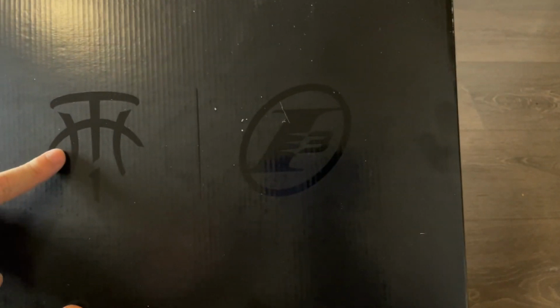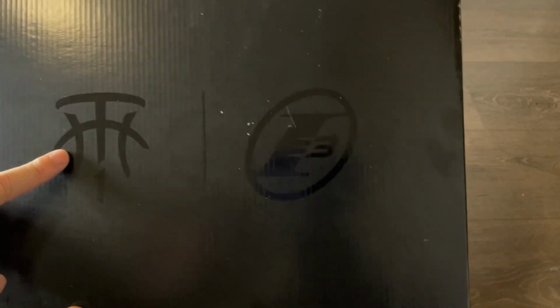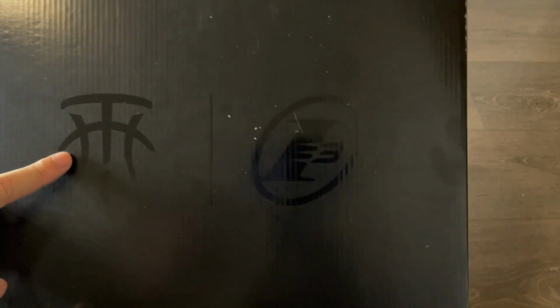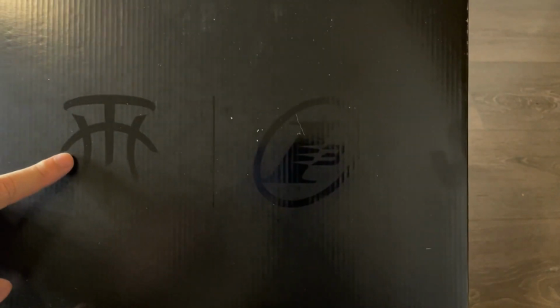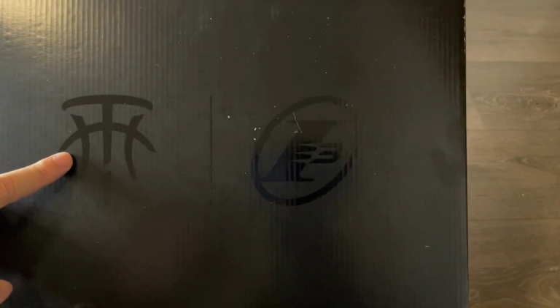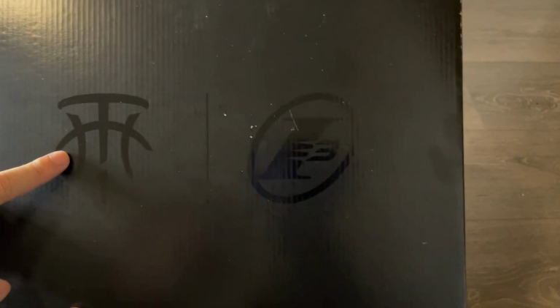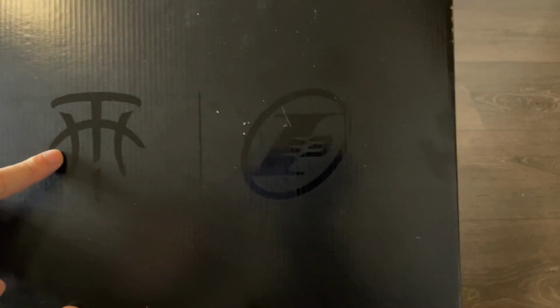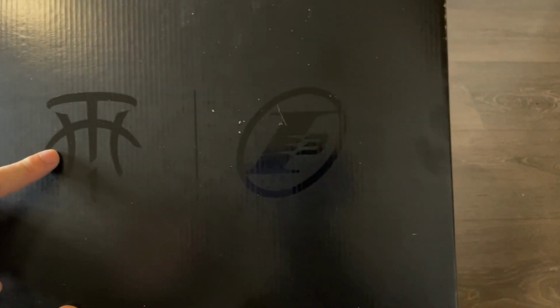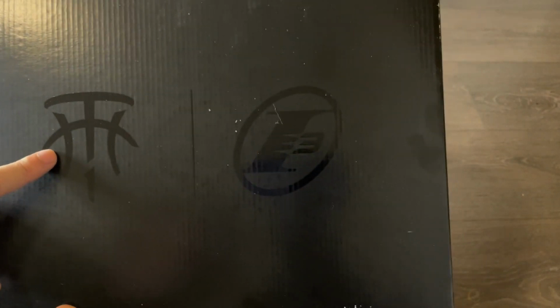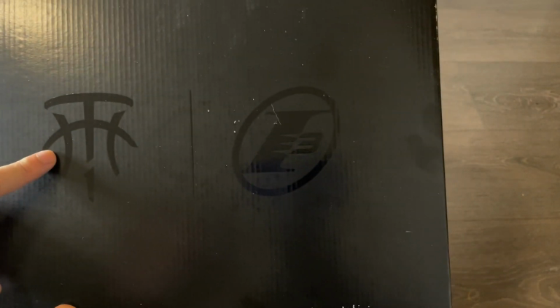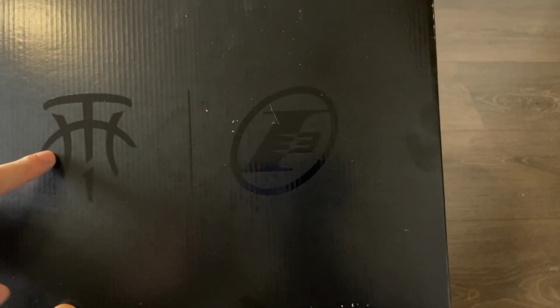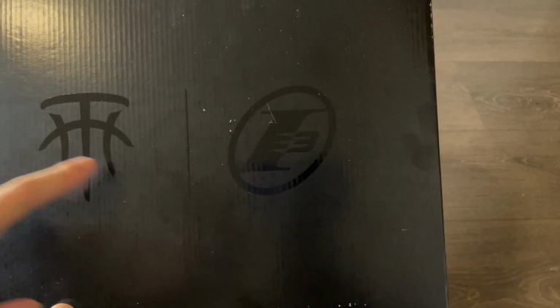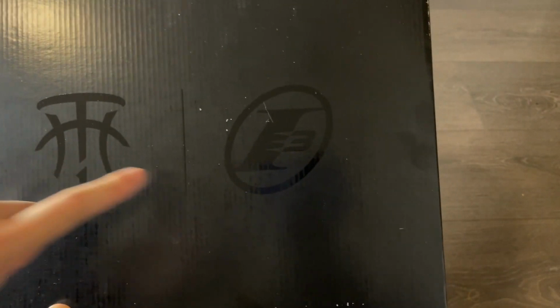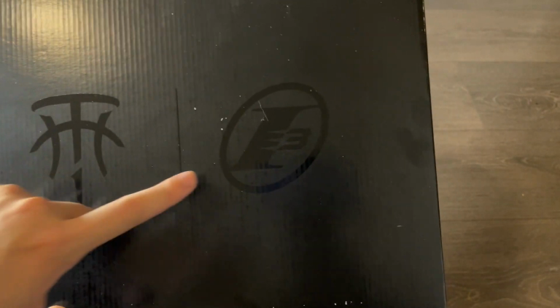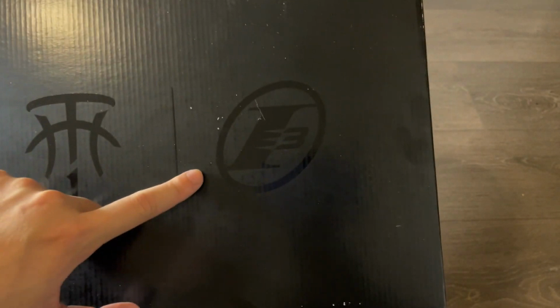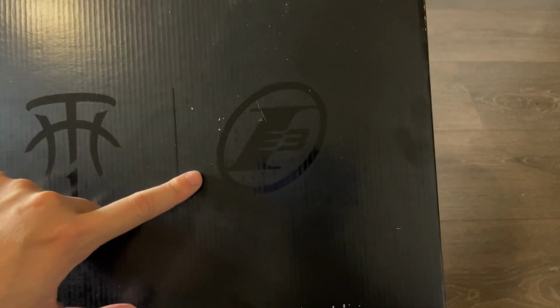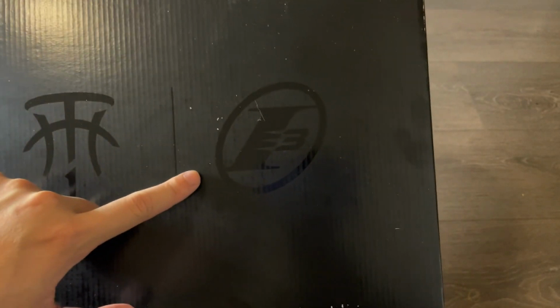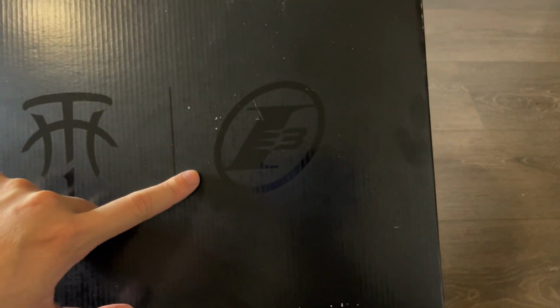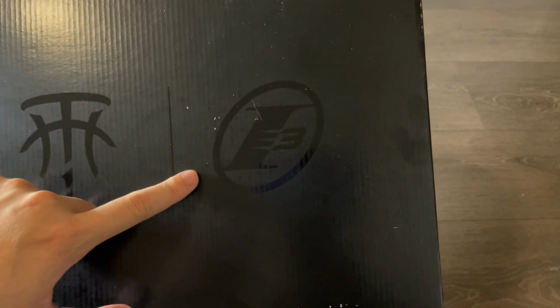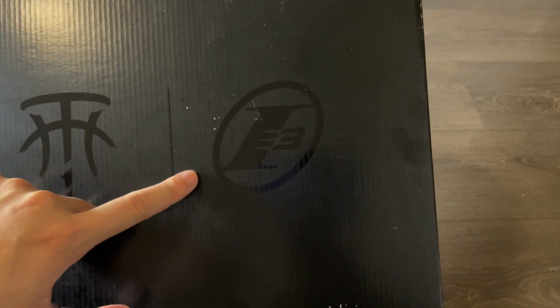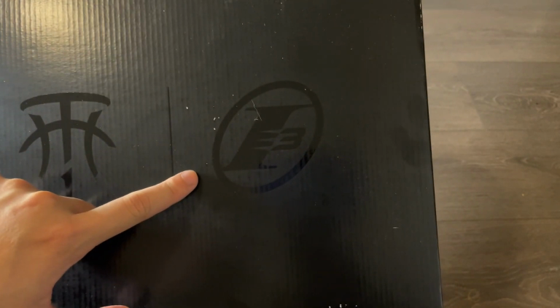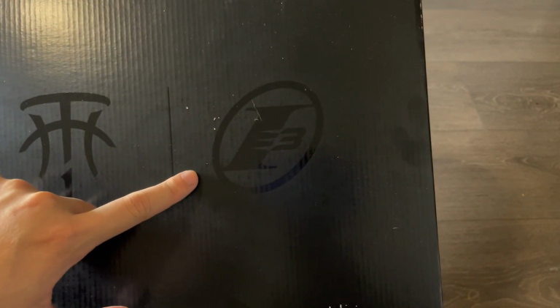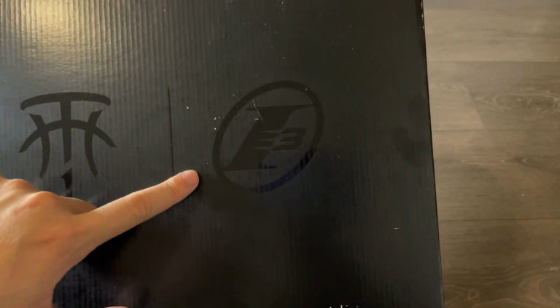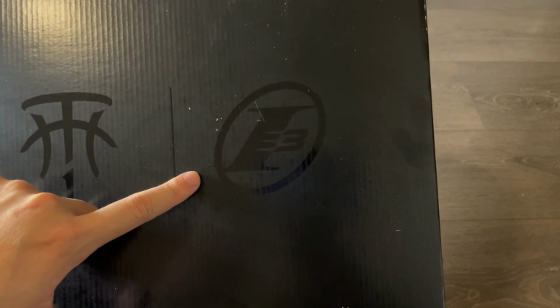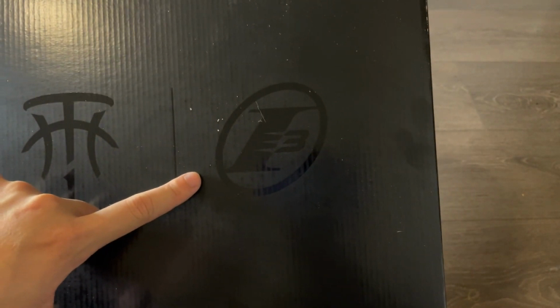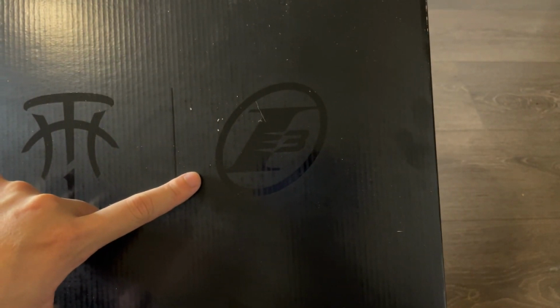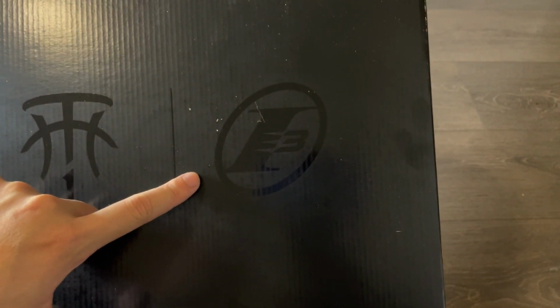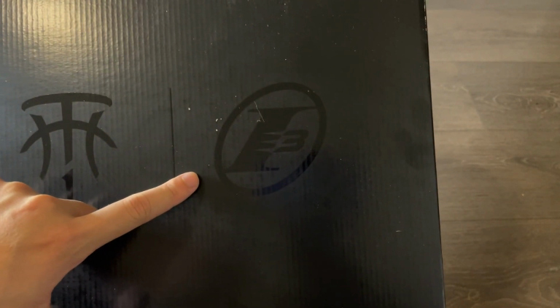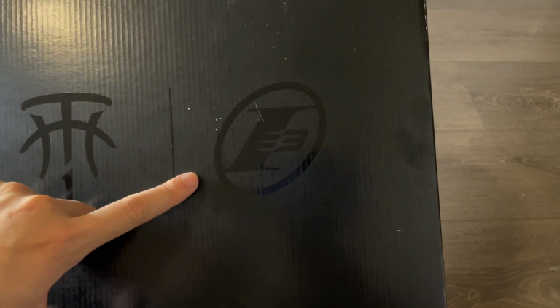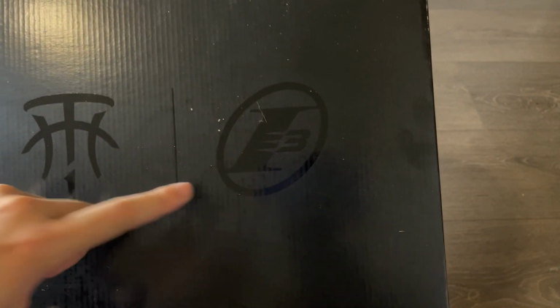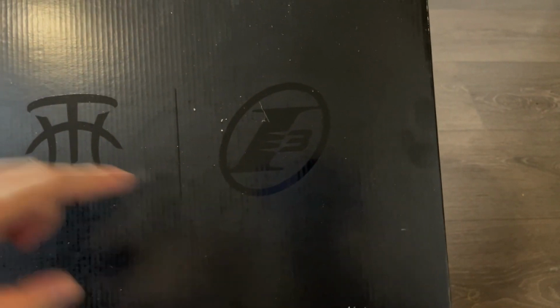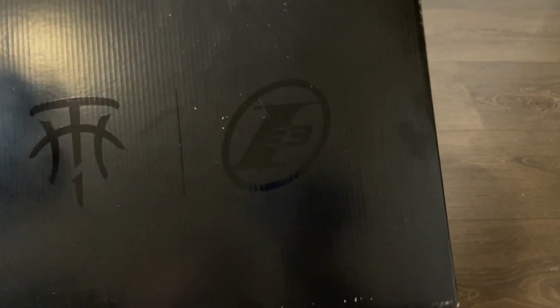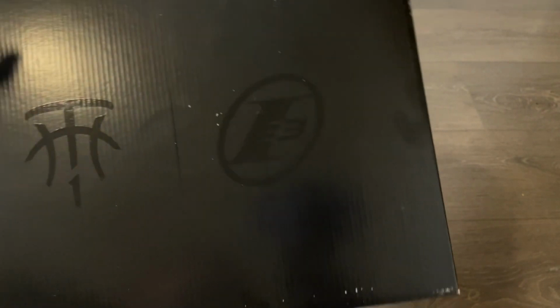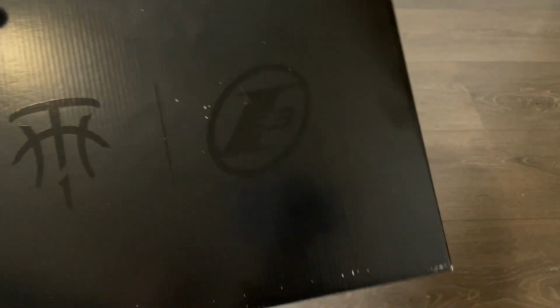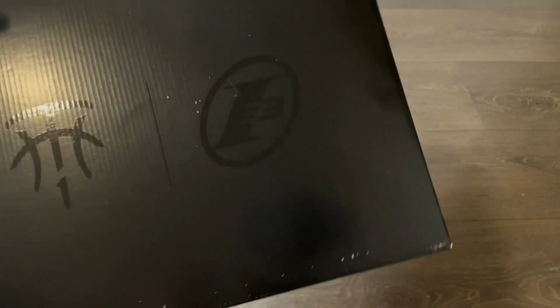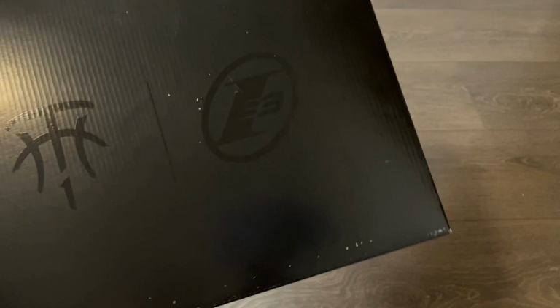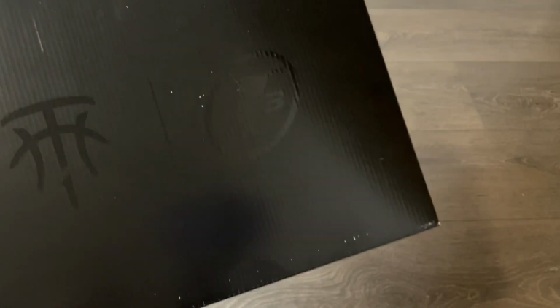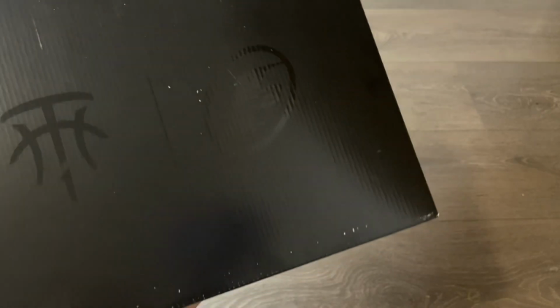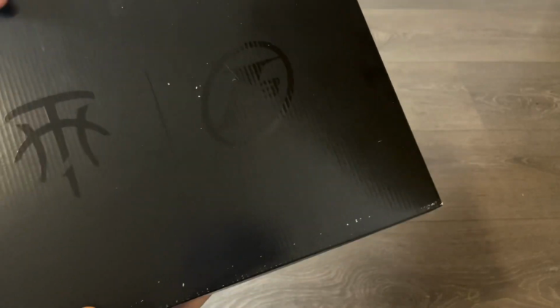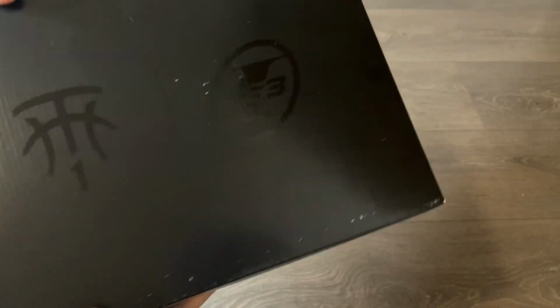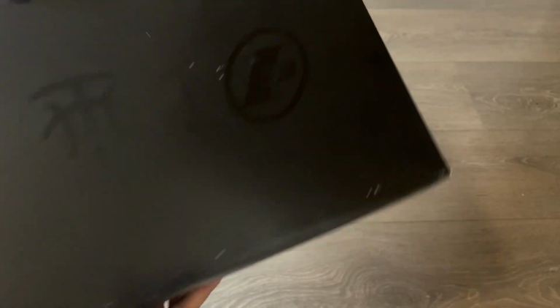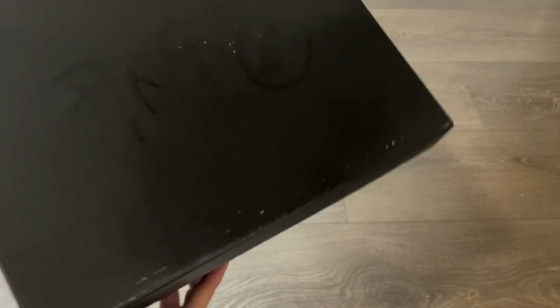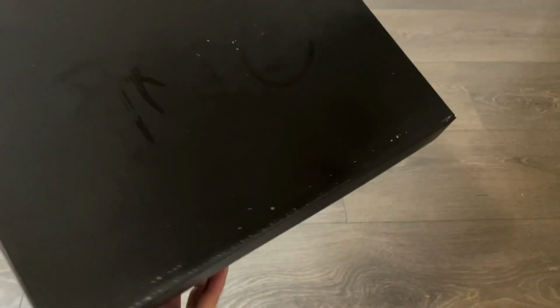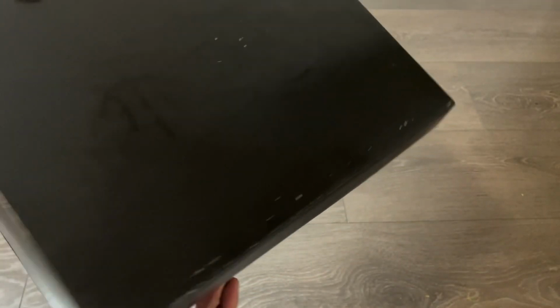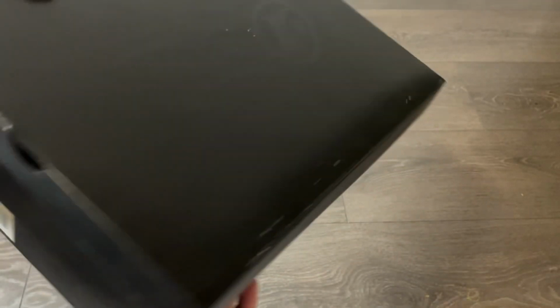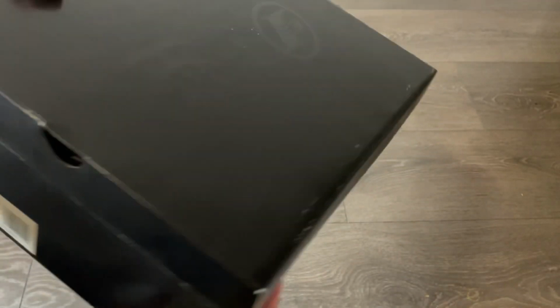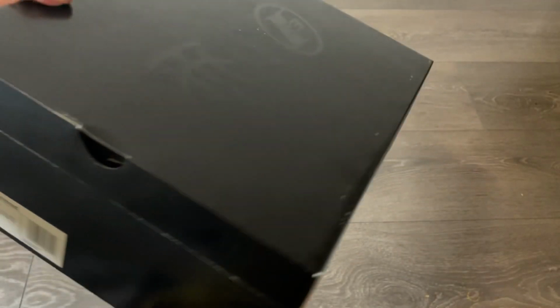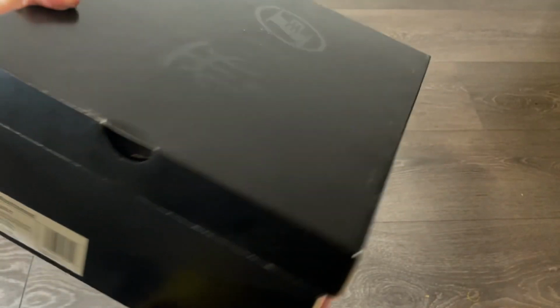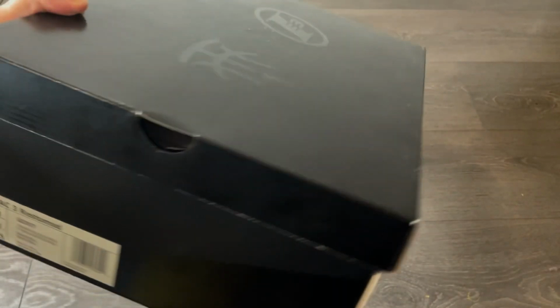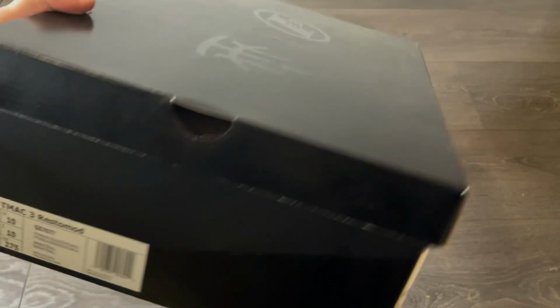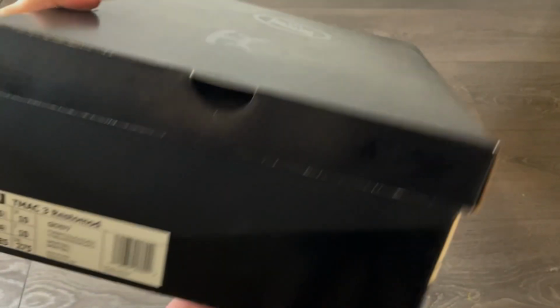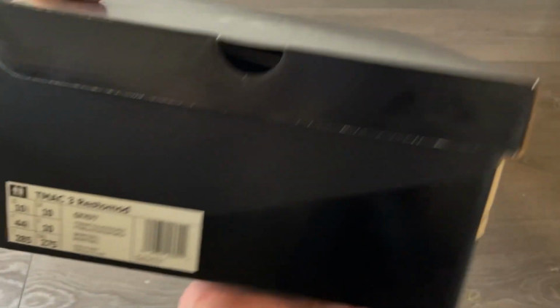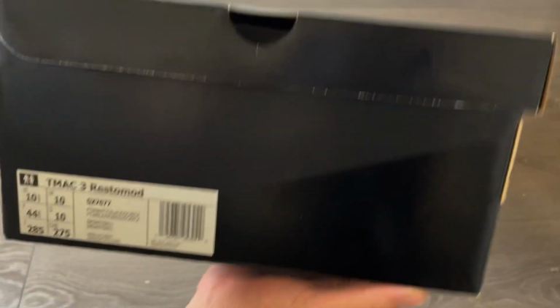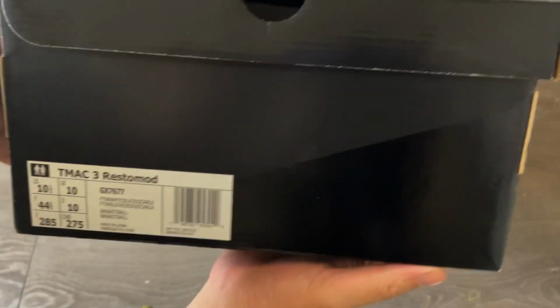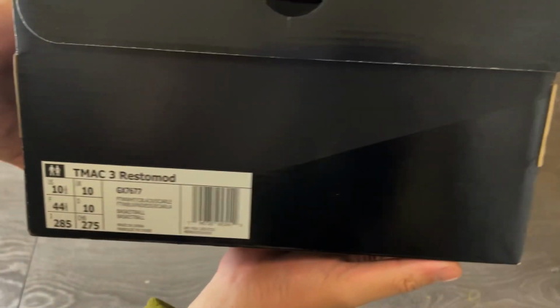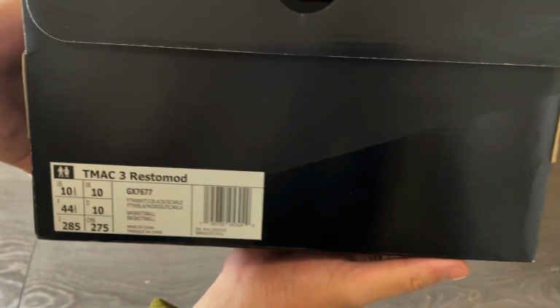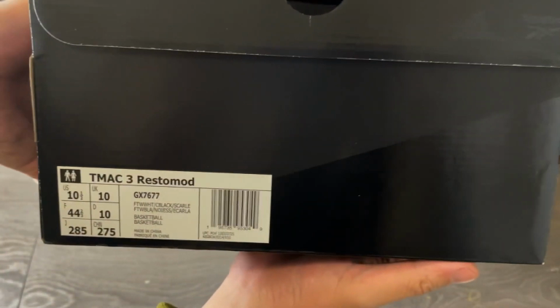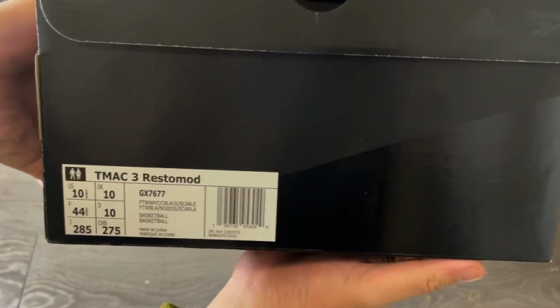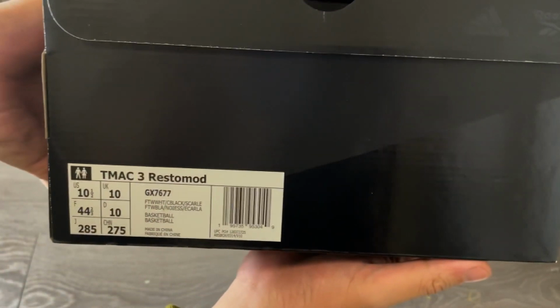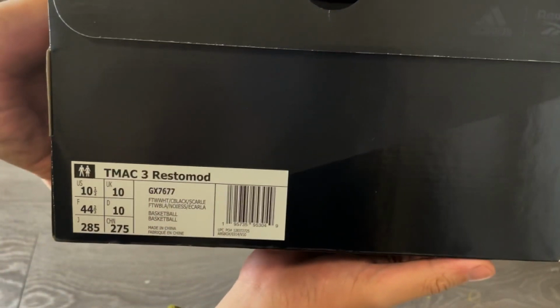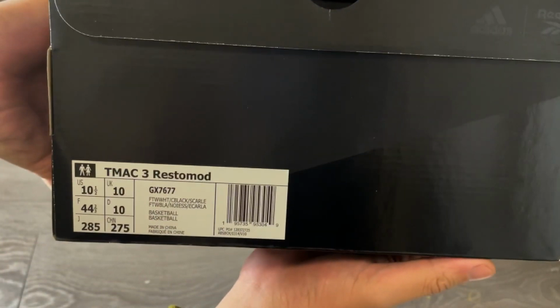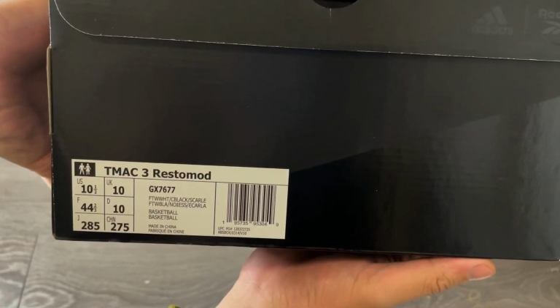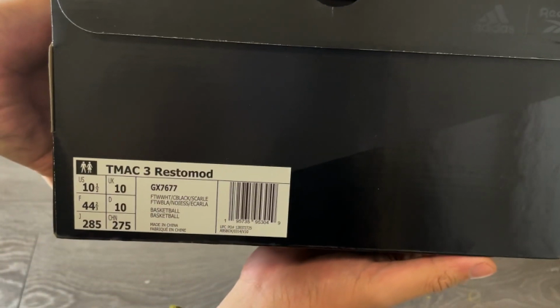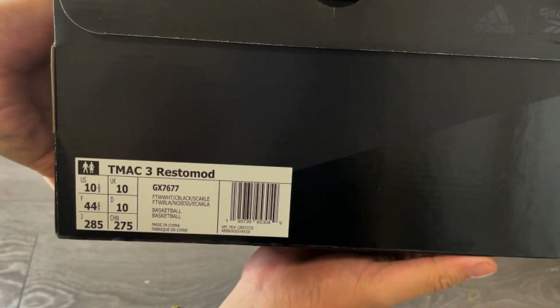From the box, you see a T-Mac logo on the left and an Allen Iverson logo on the right. I just realized that this colorway pays tribute to the Reebok Questions.